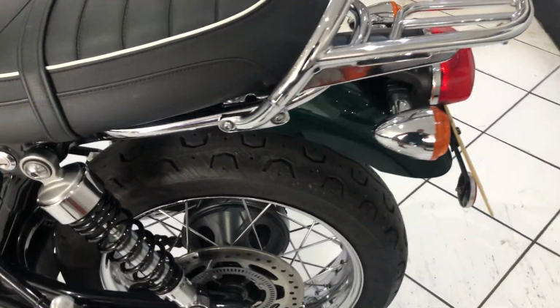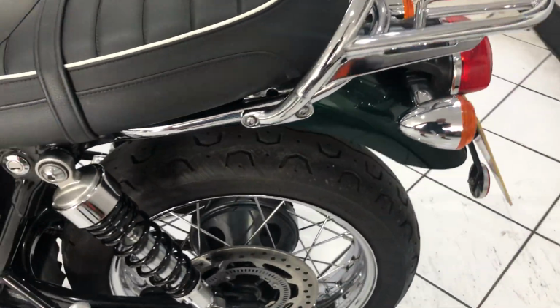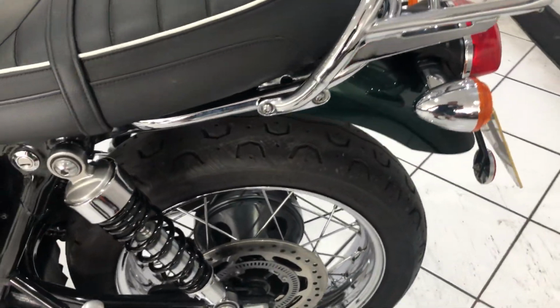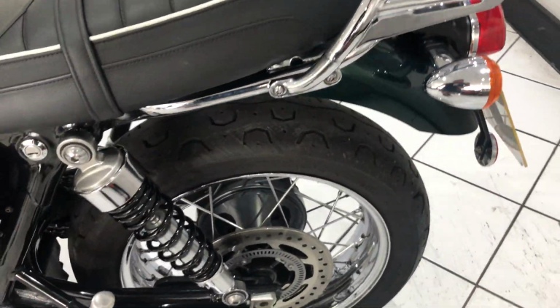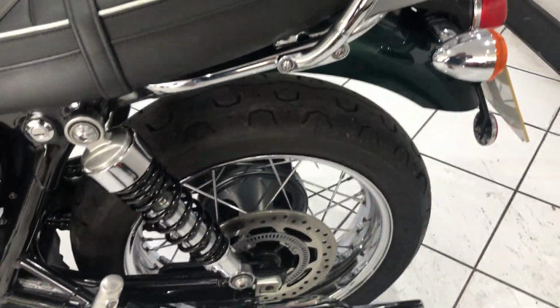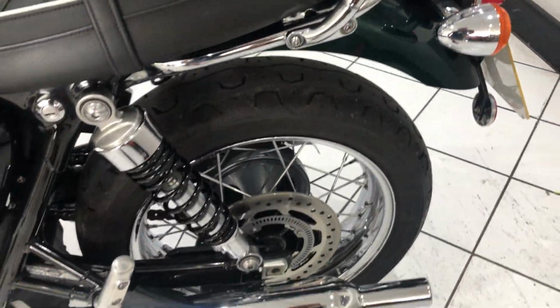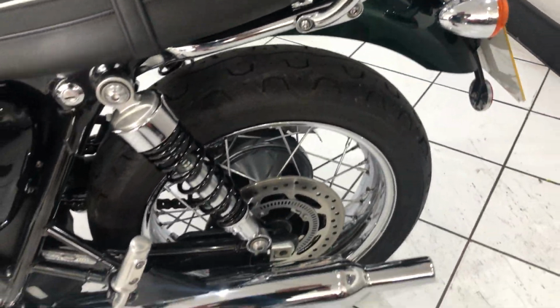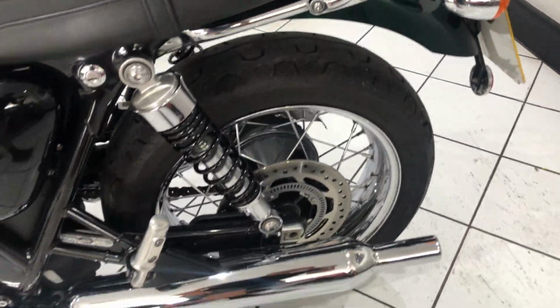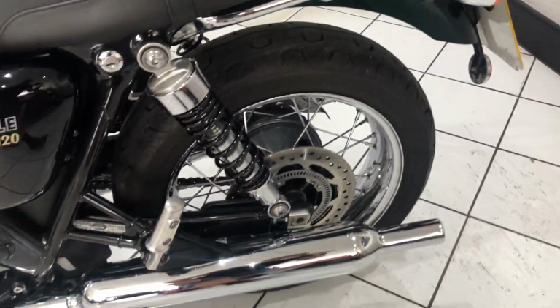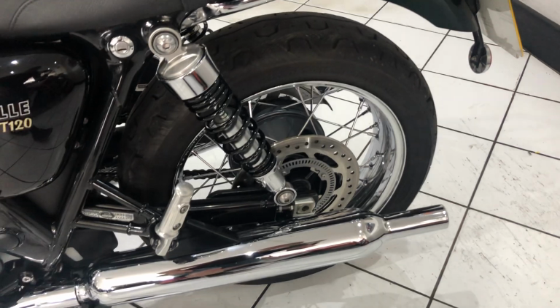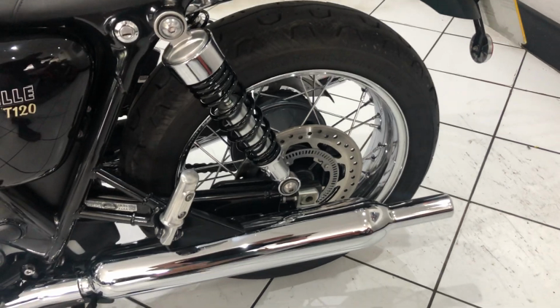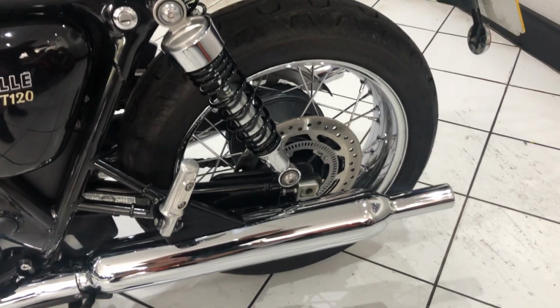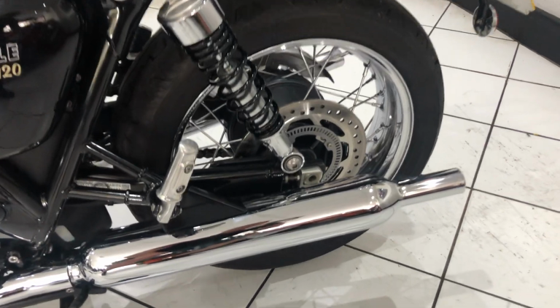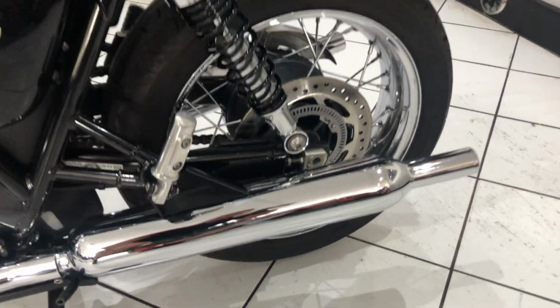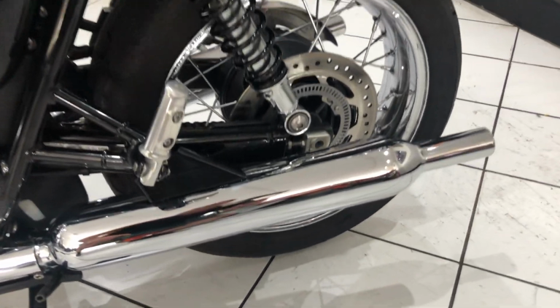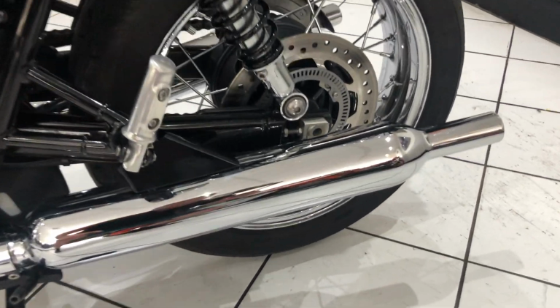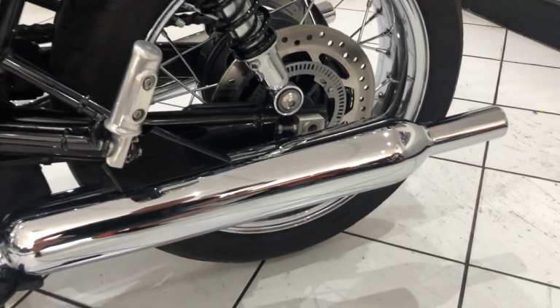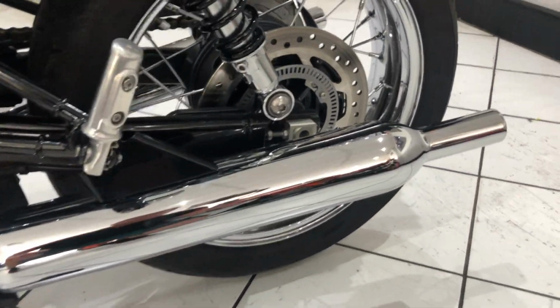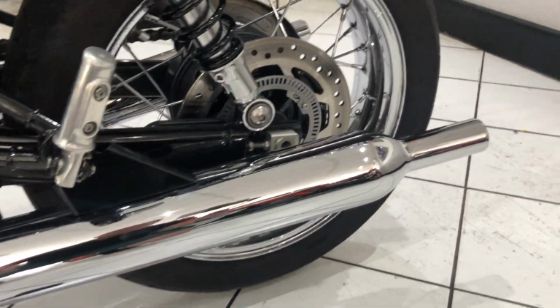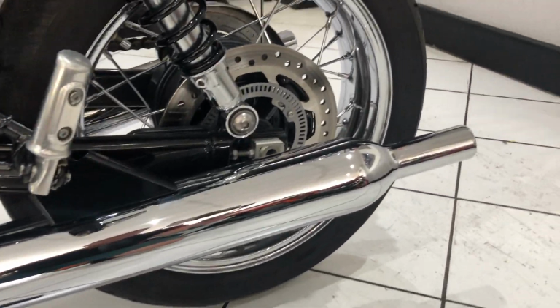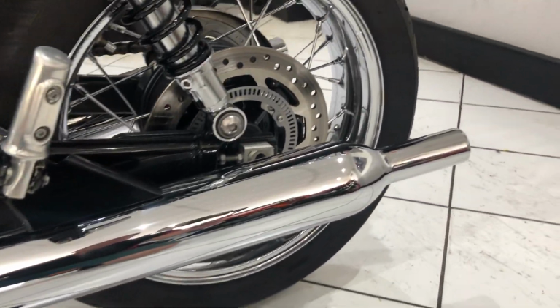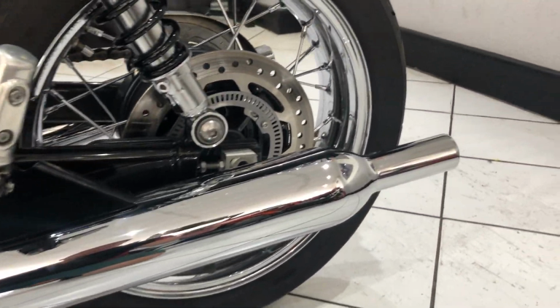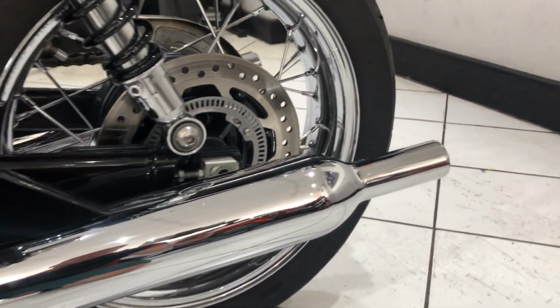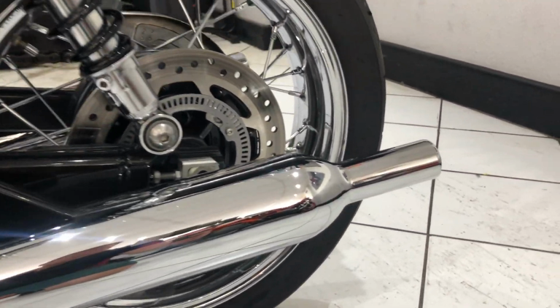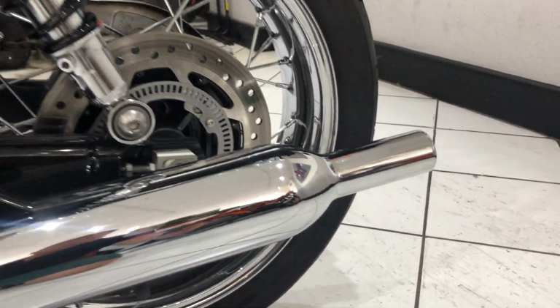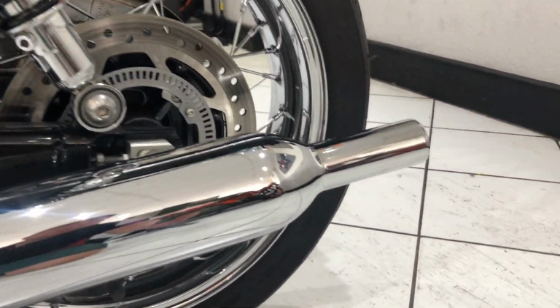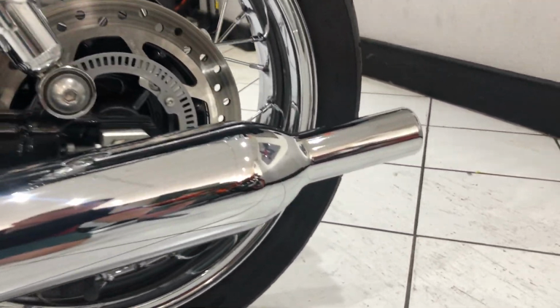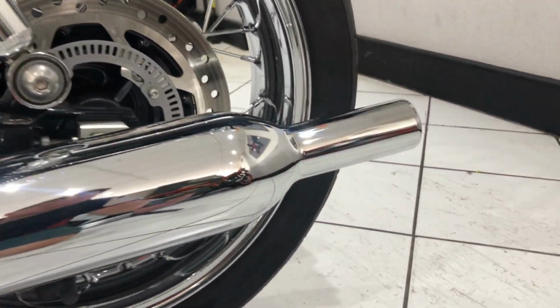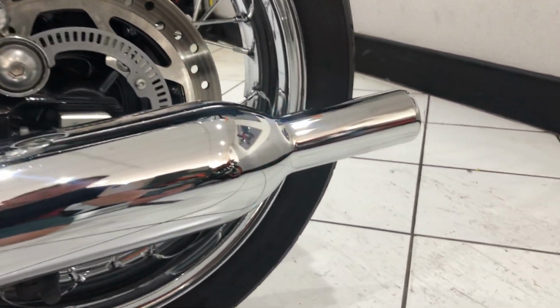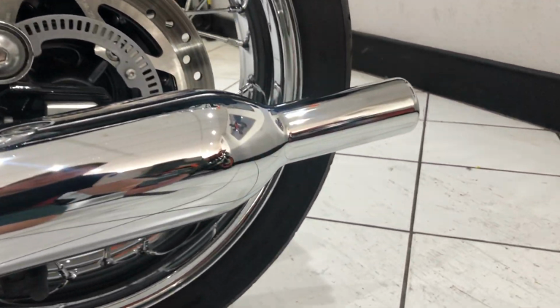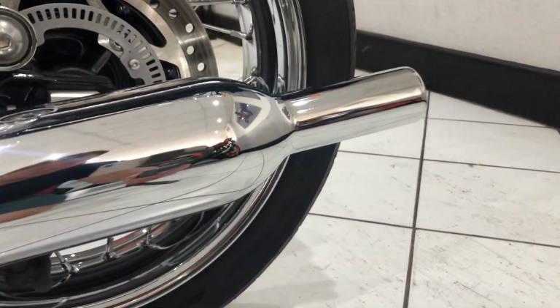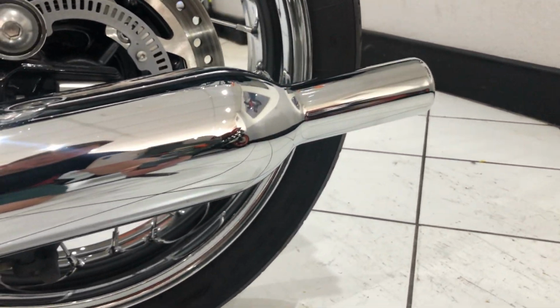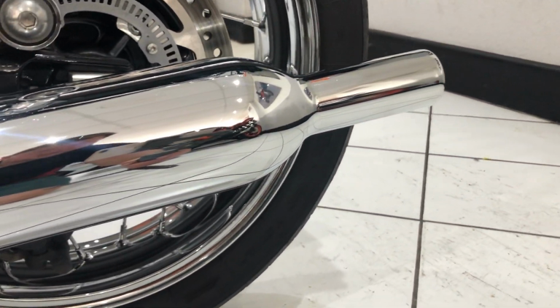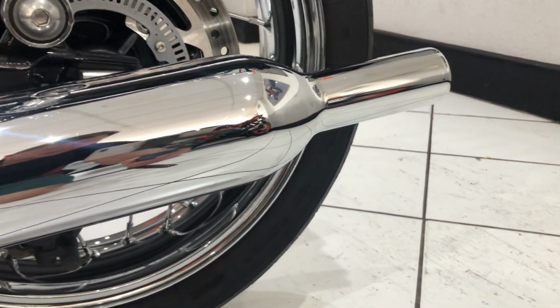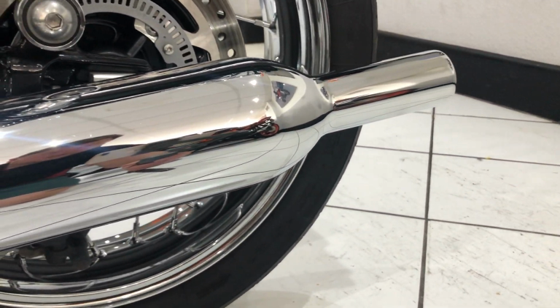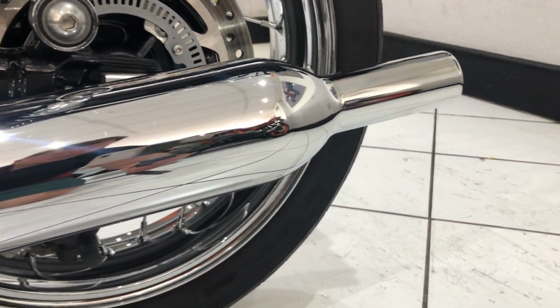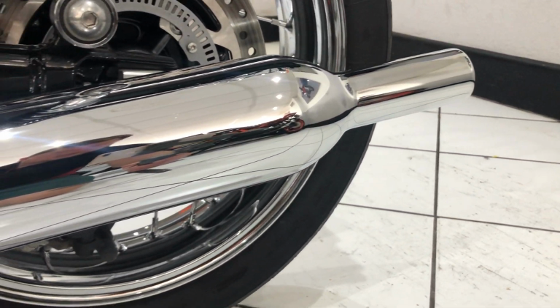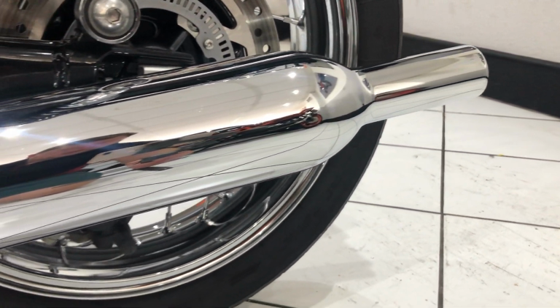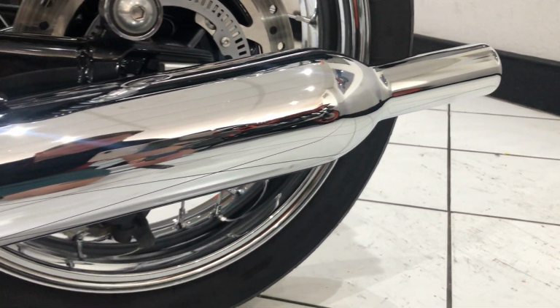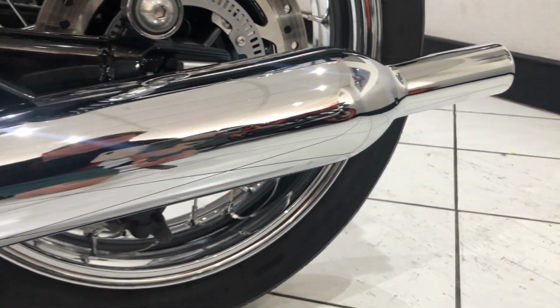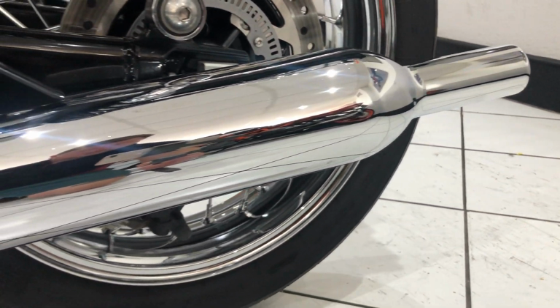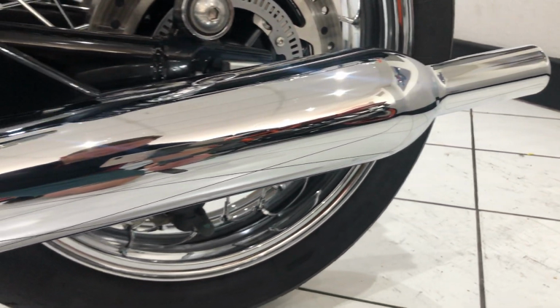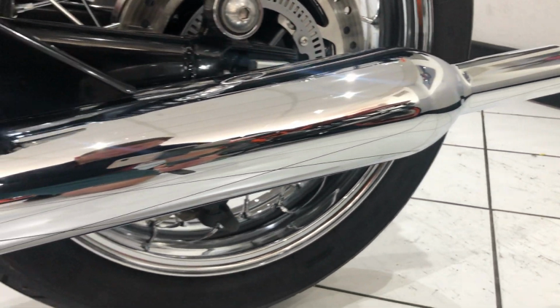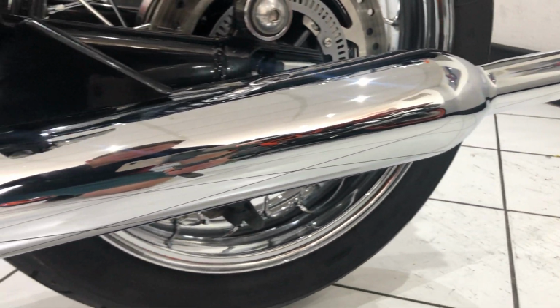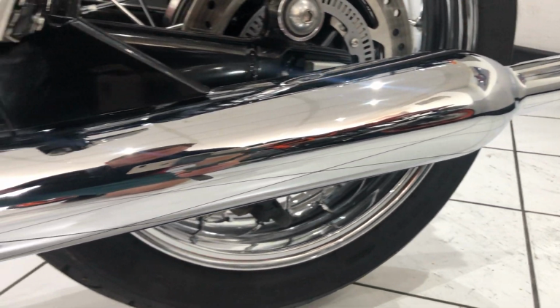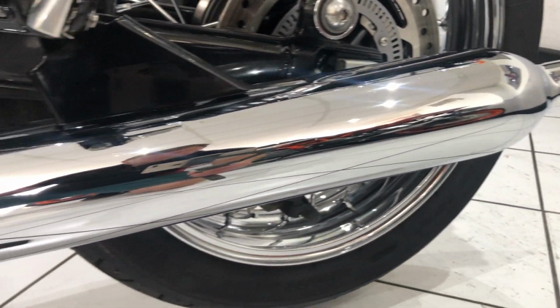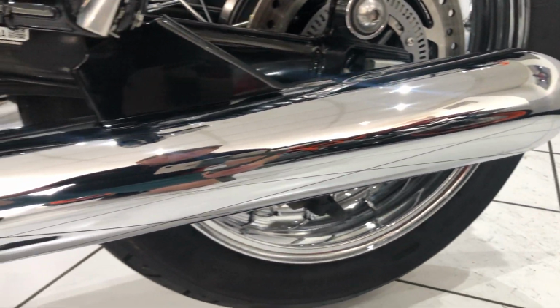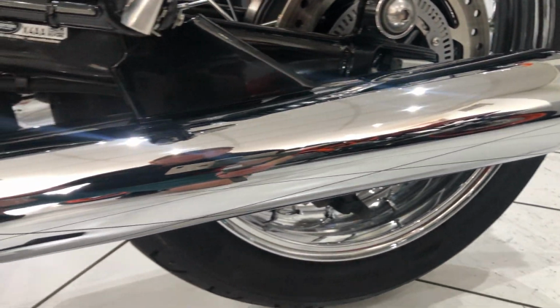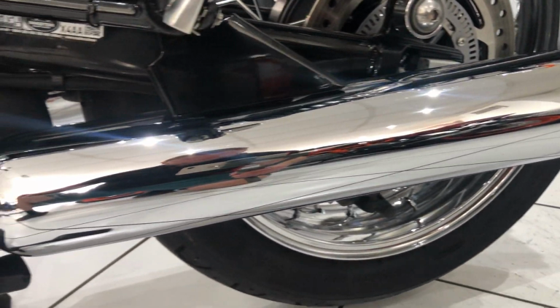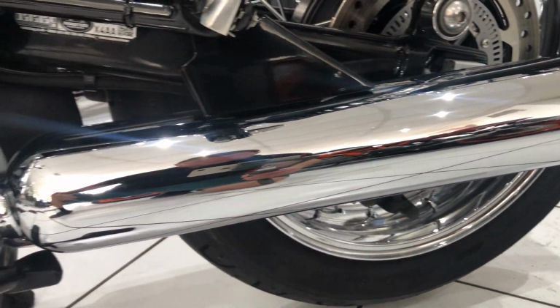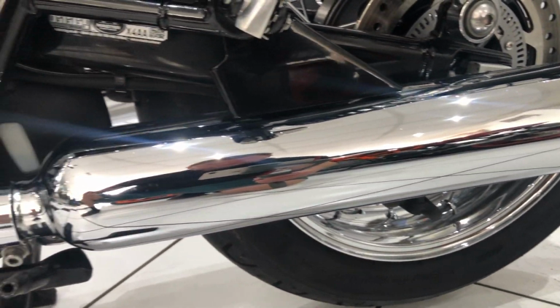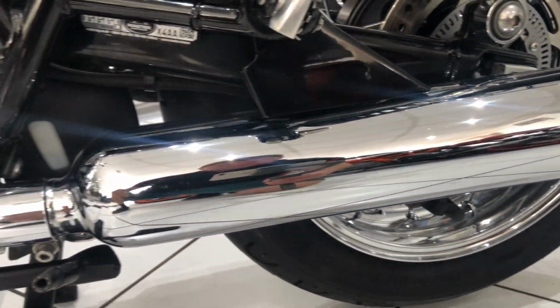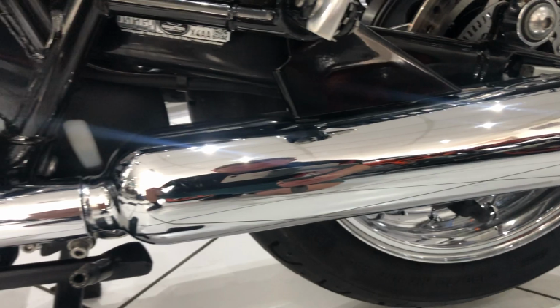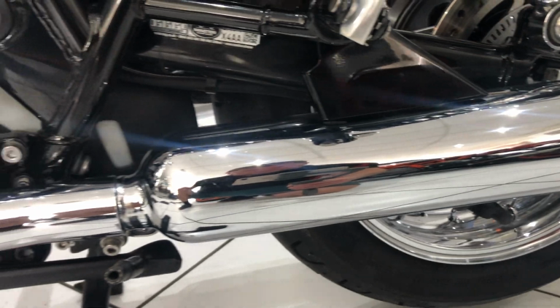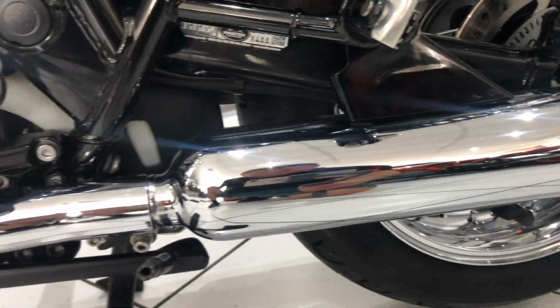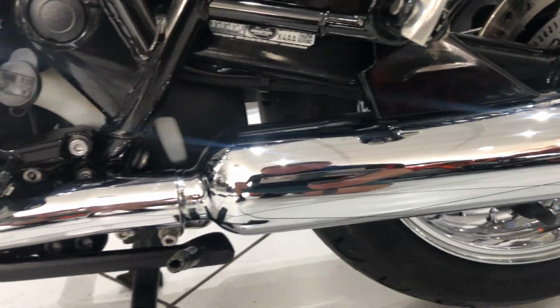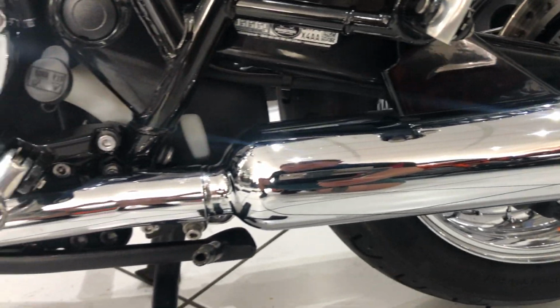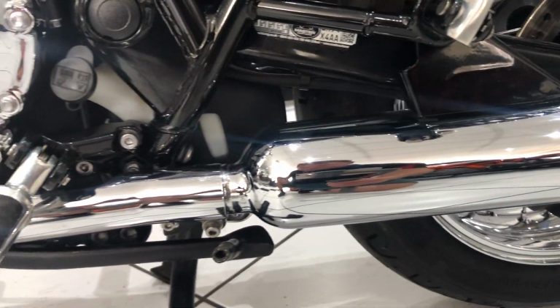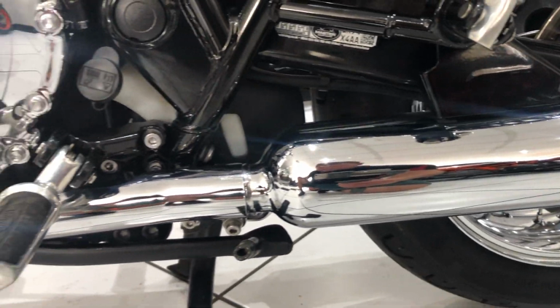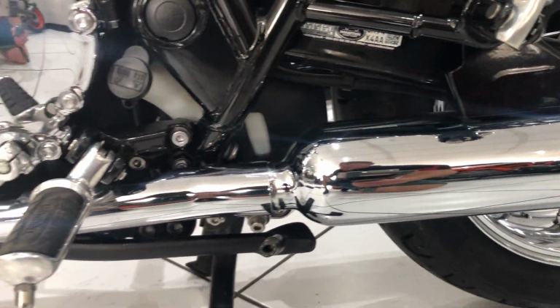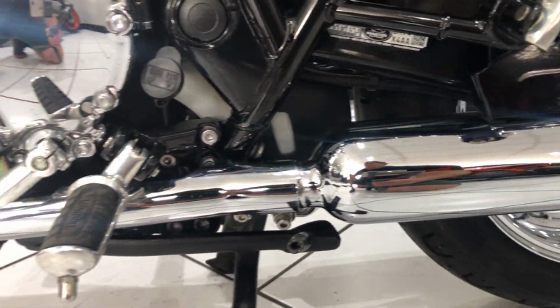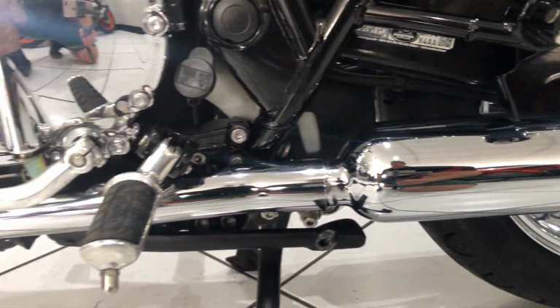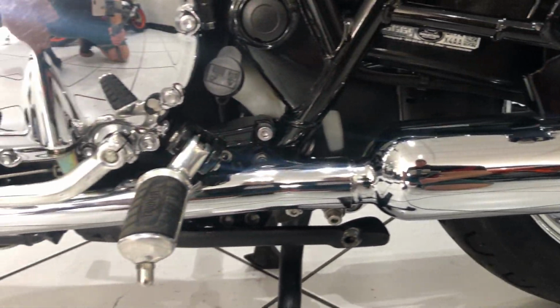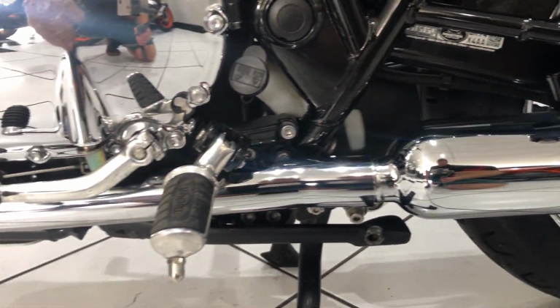And then back to the left side to show you the exhaust. No marks there. There's nothing to mention on this machine — it is lovely.